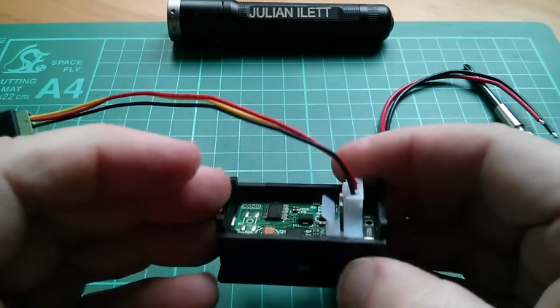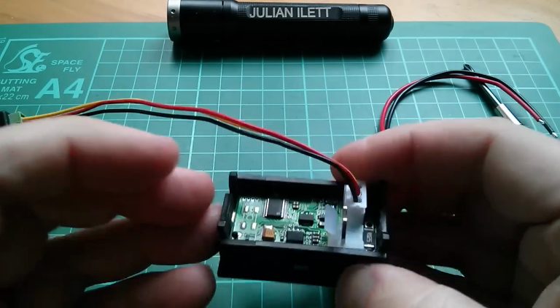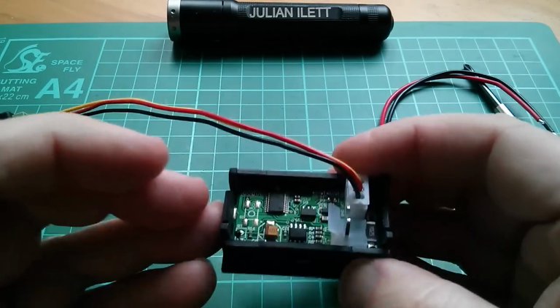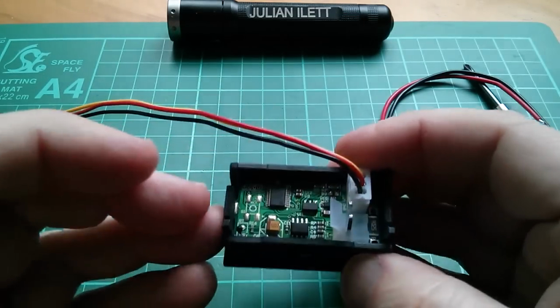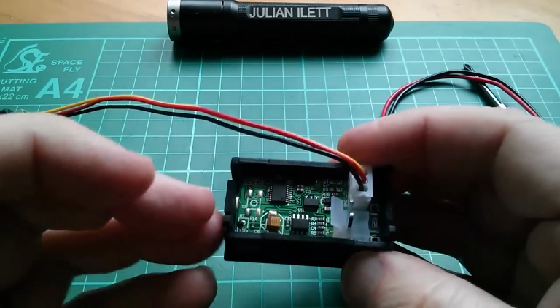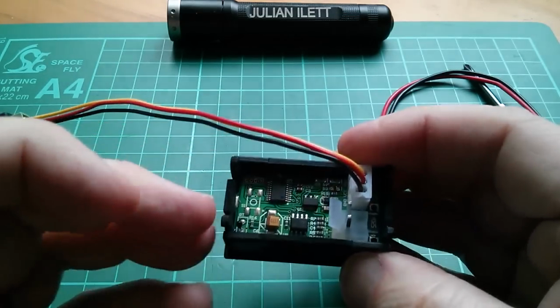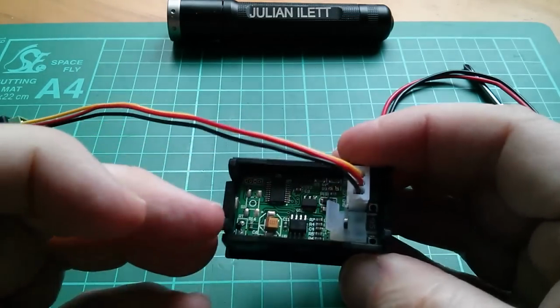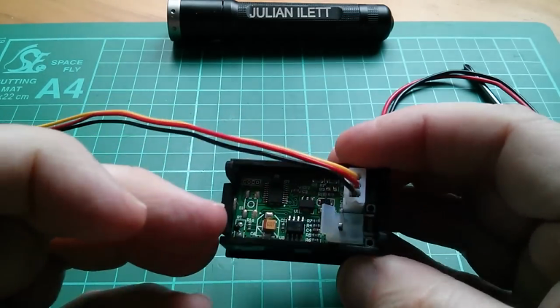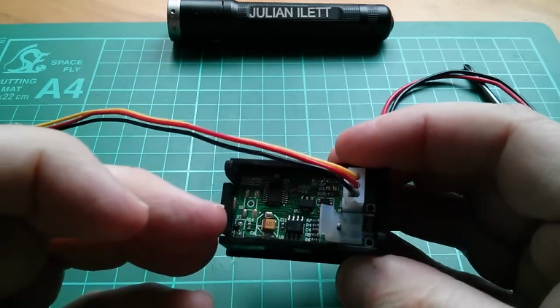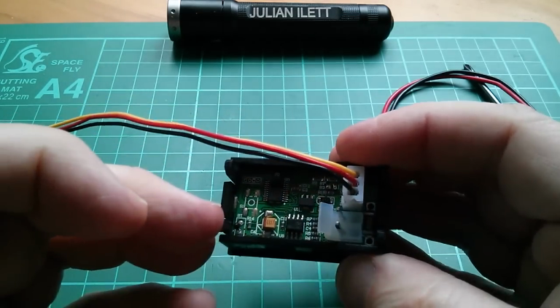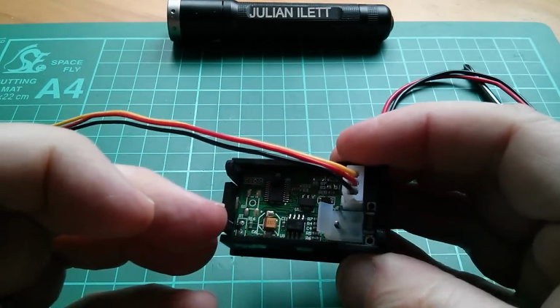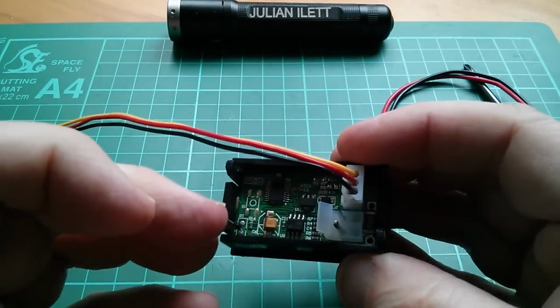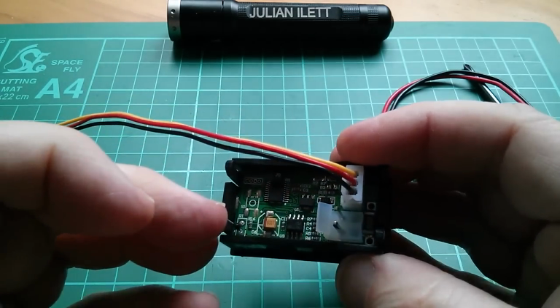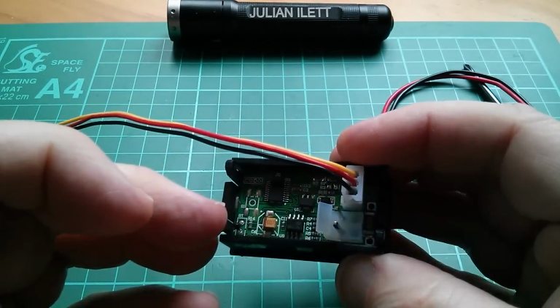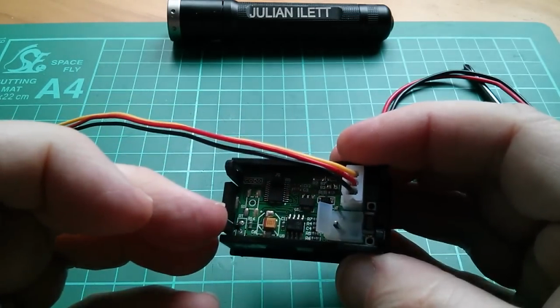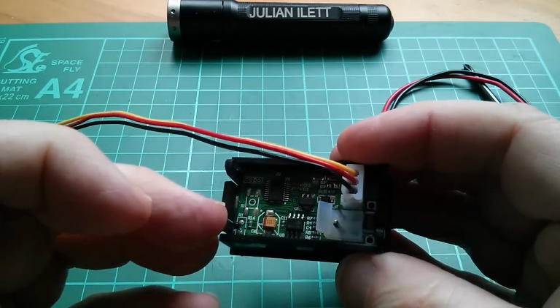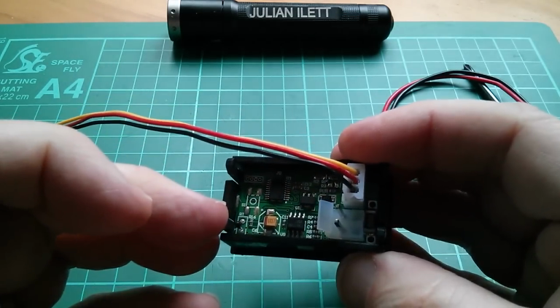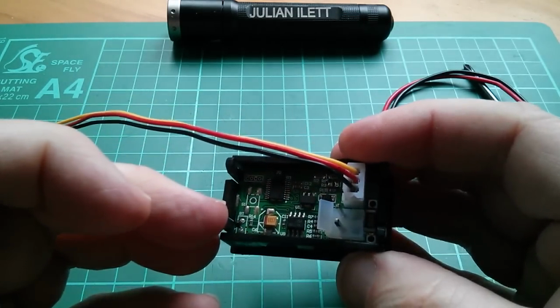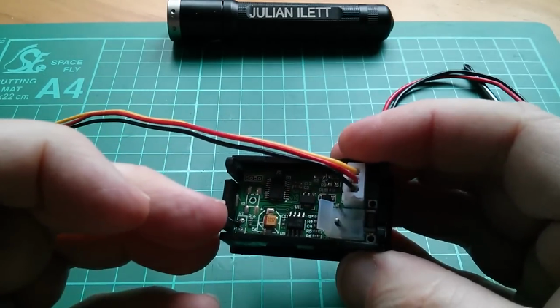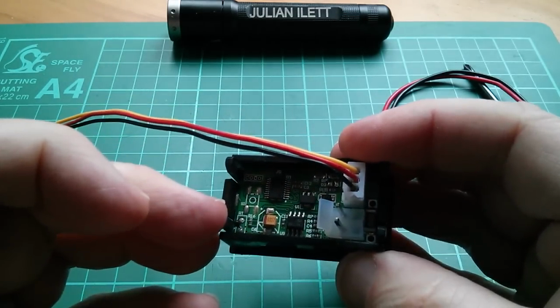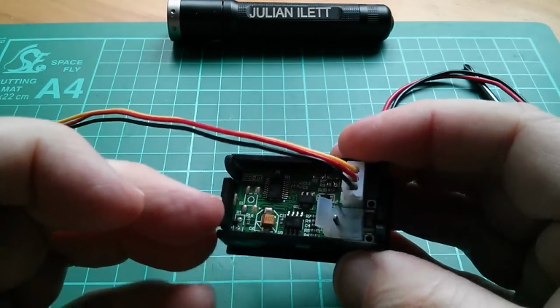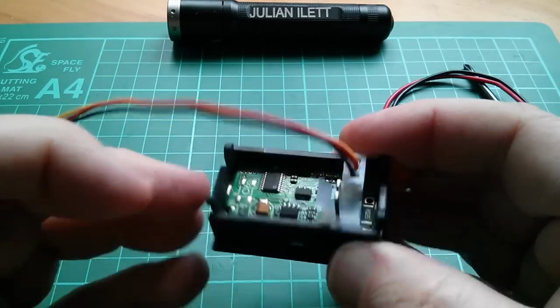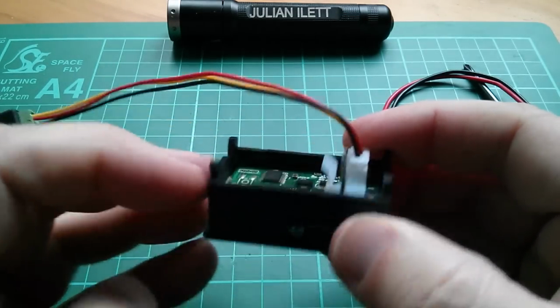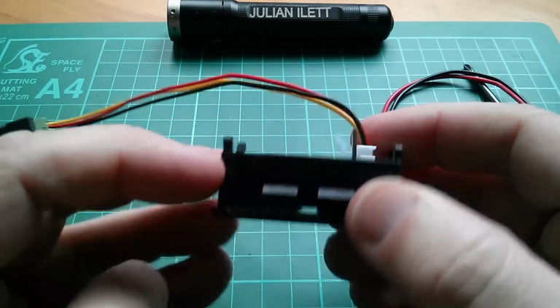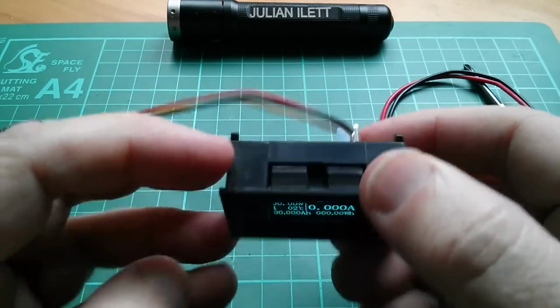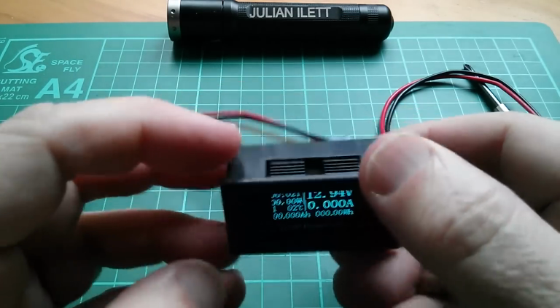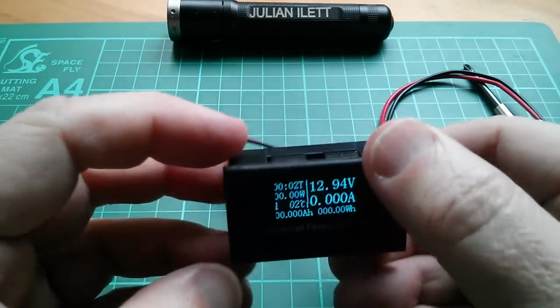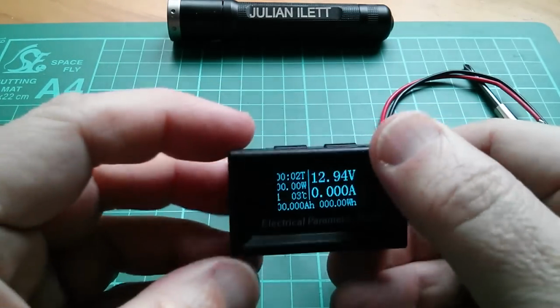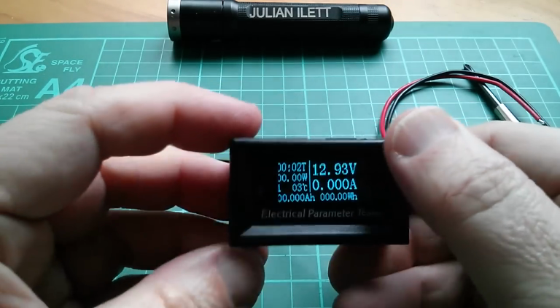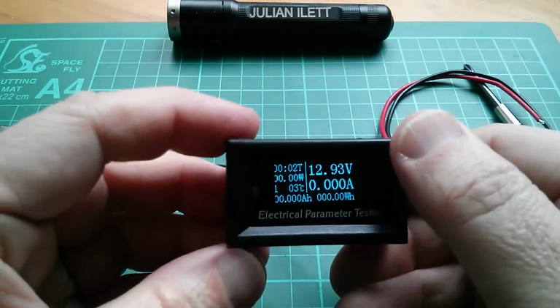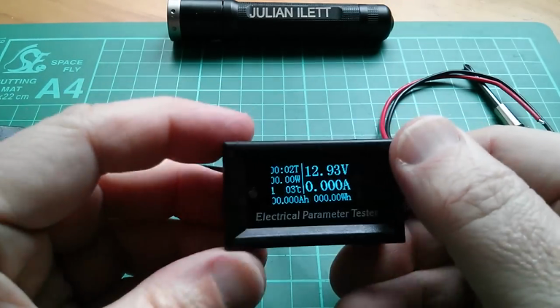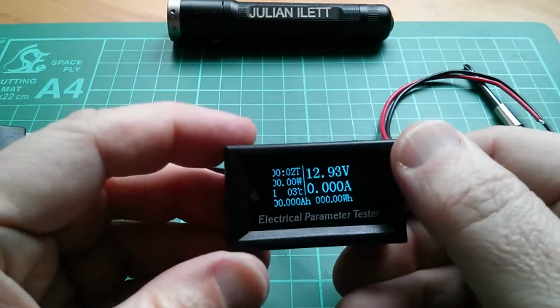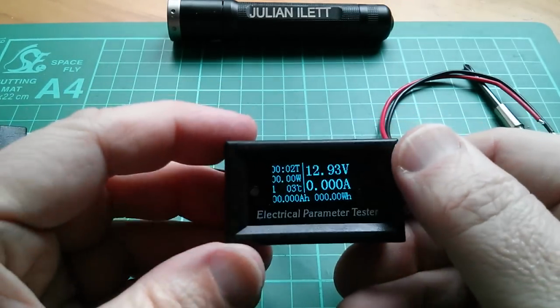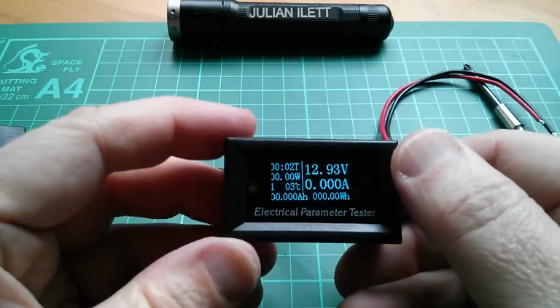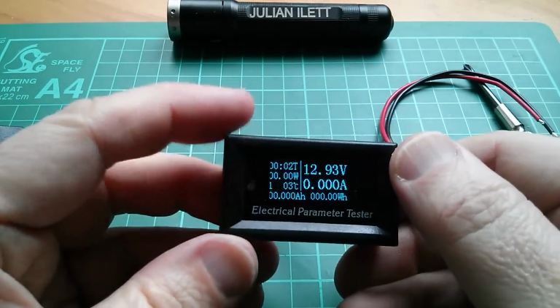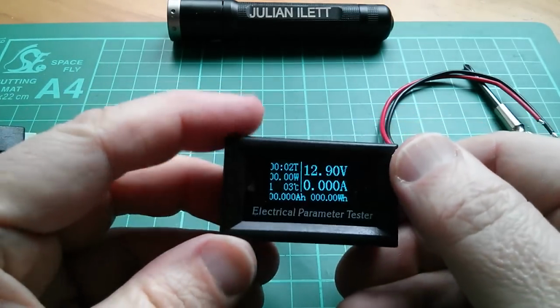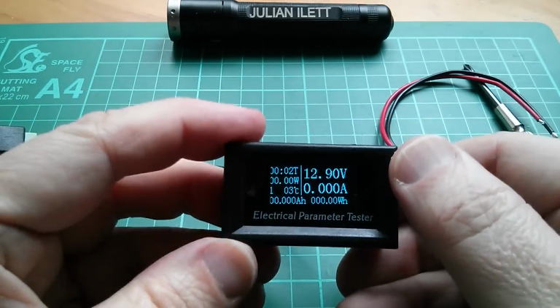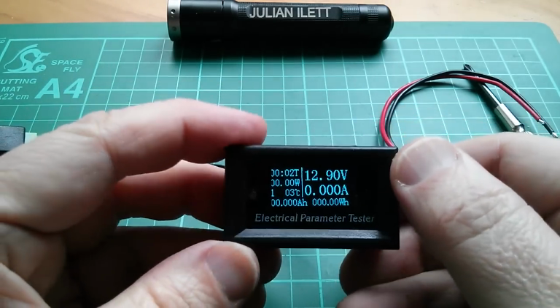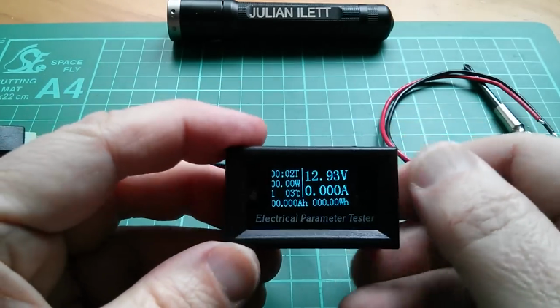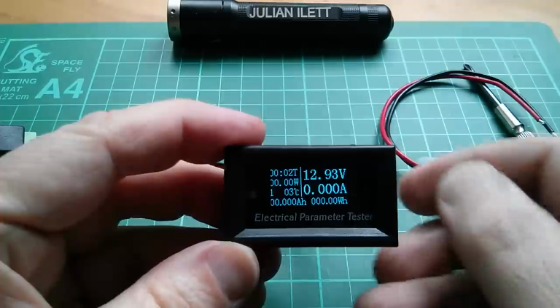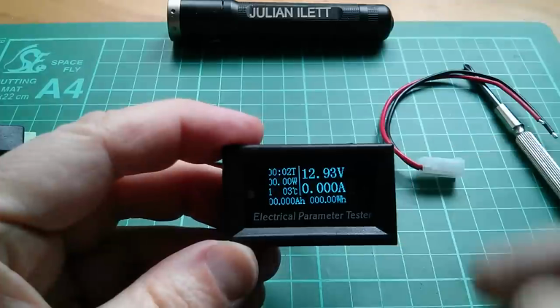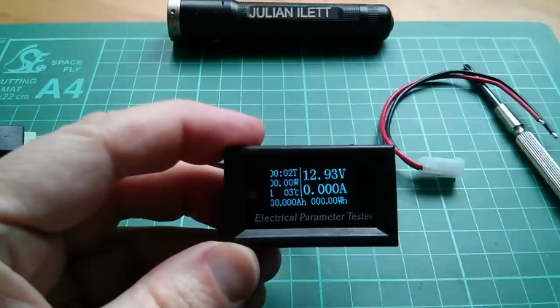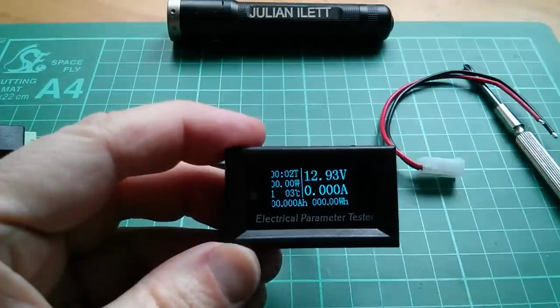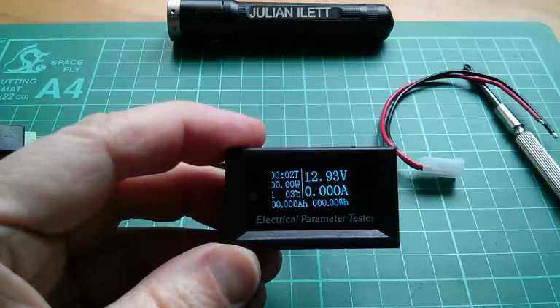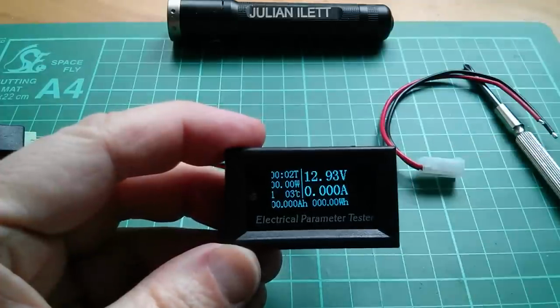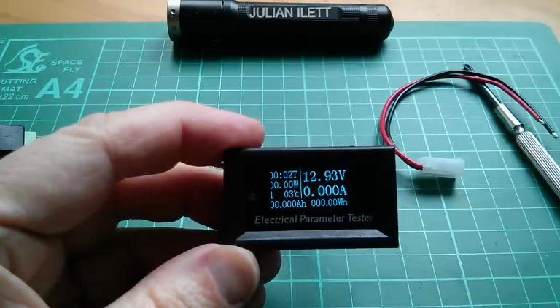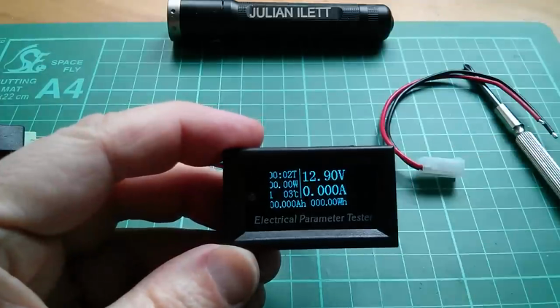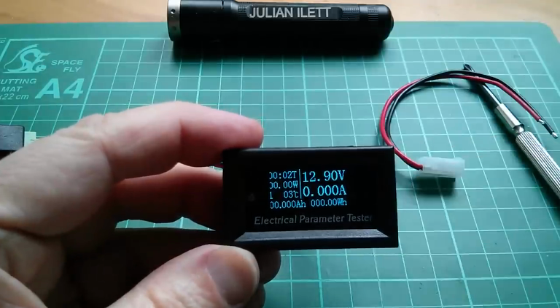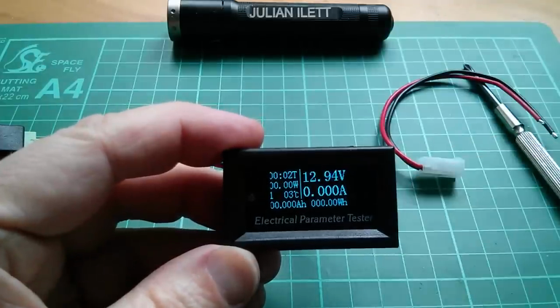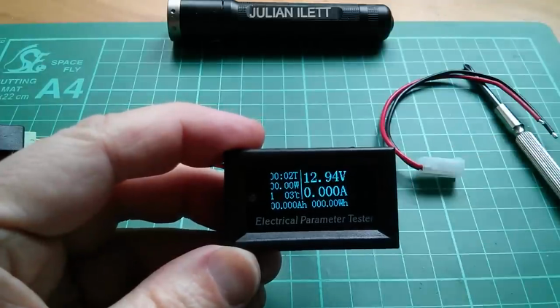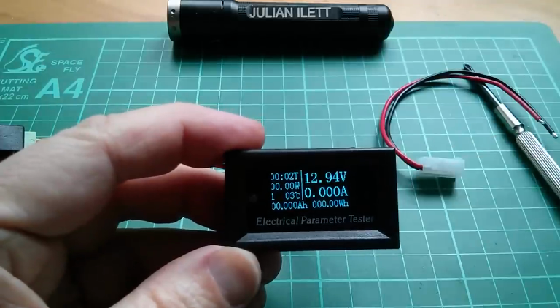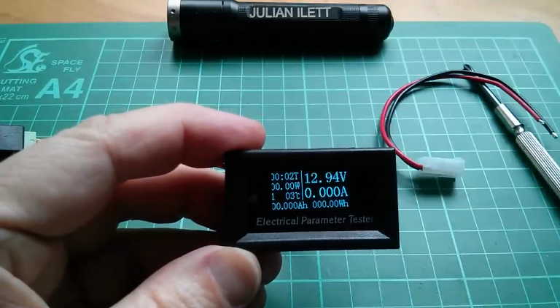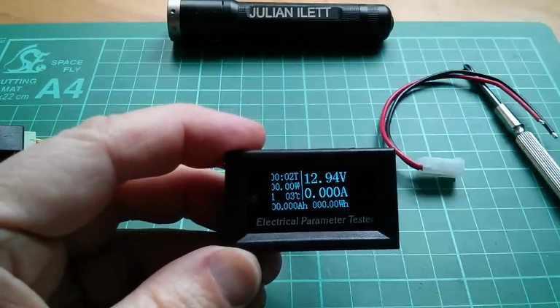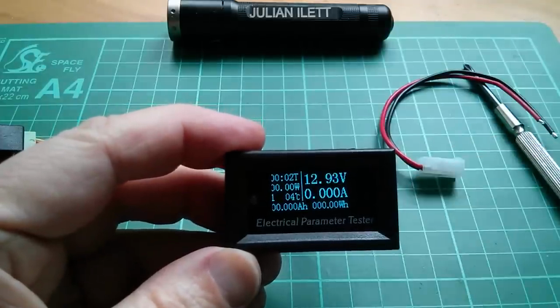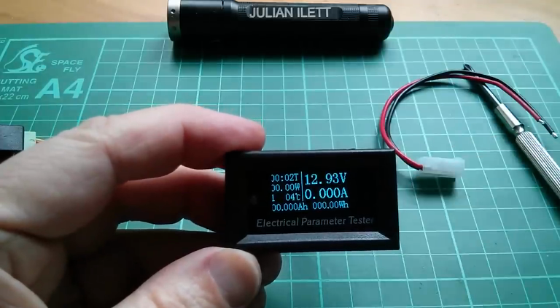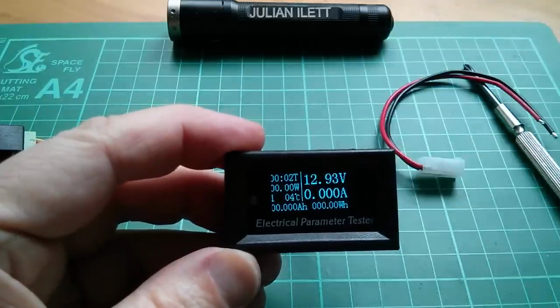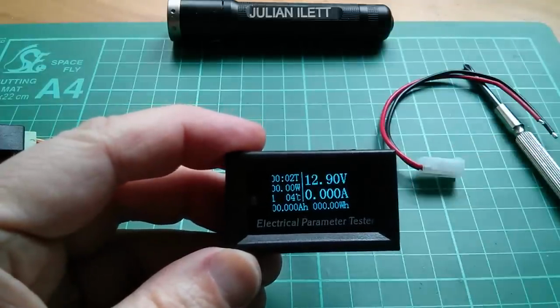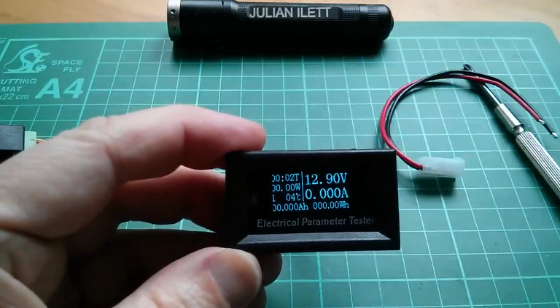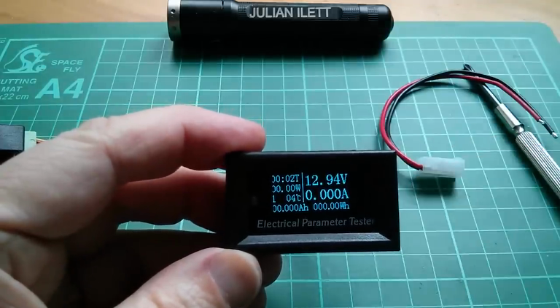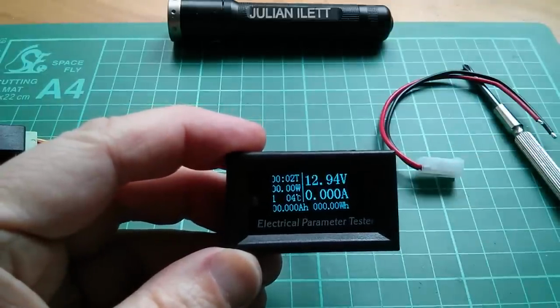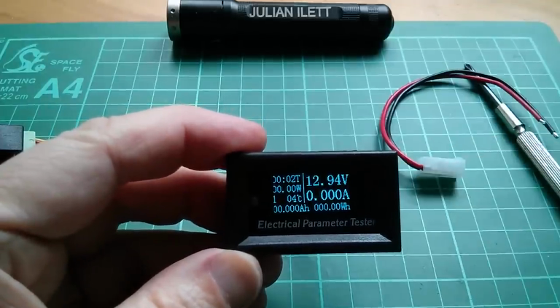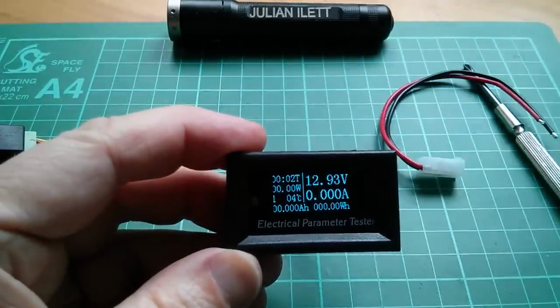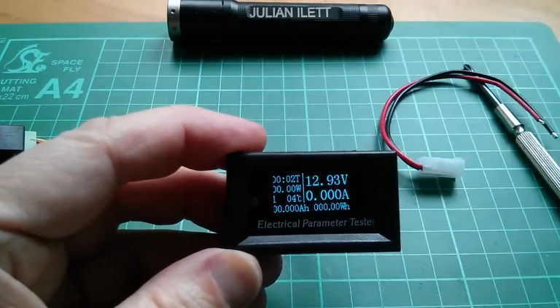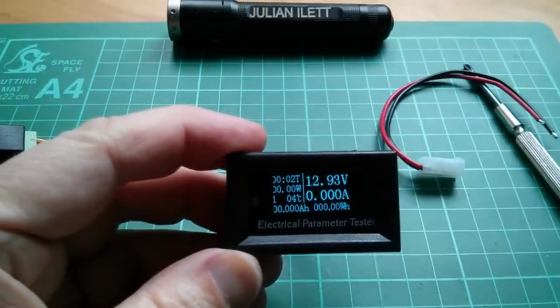Although of course you are only measuring the internal temperature of this whole module. How useful that would be is open to question. You could, I suppose, take that thermistor out and put it on the end of some bits of wire. But yeah, that works well.